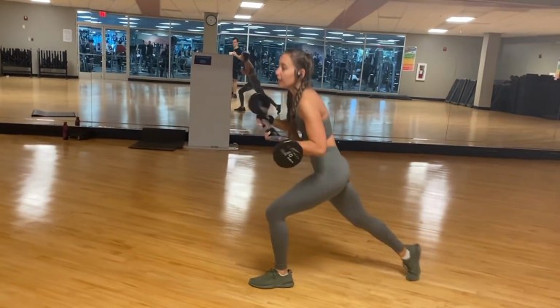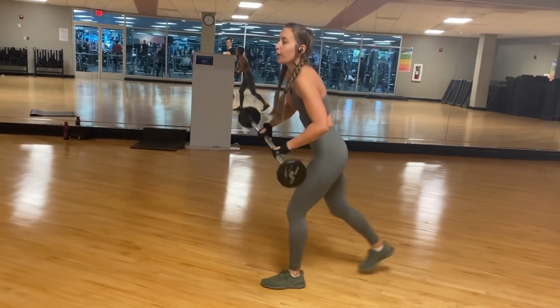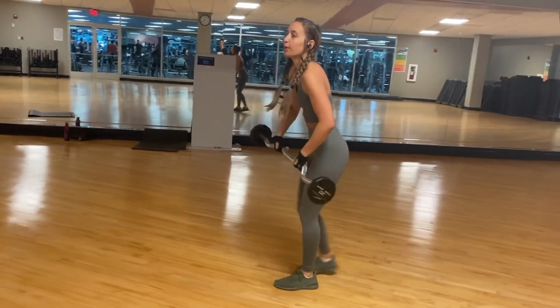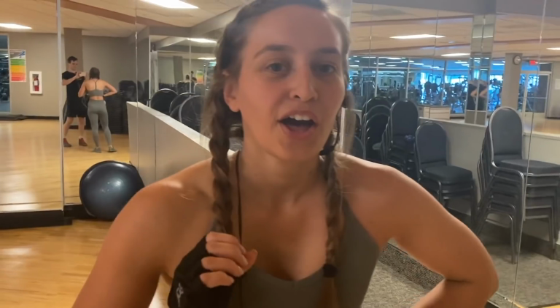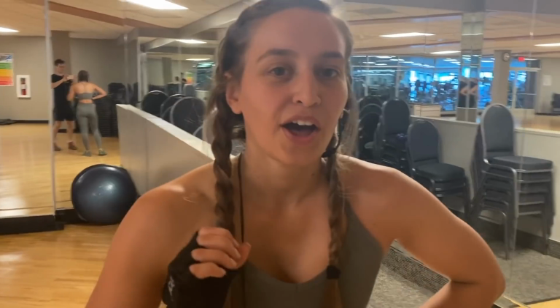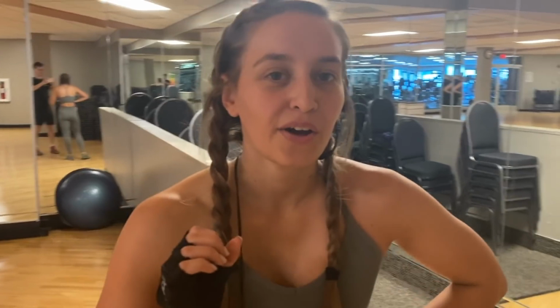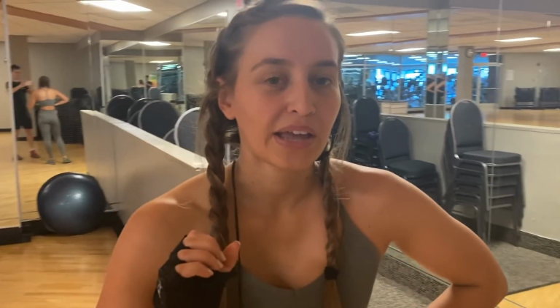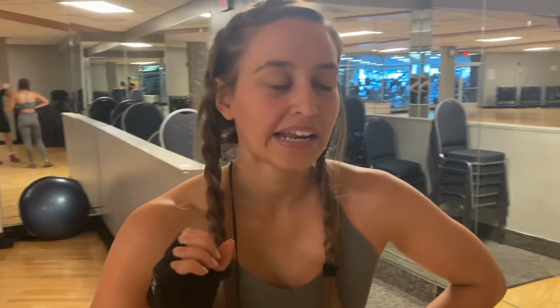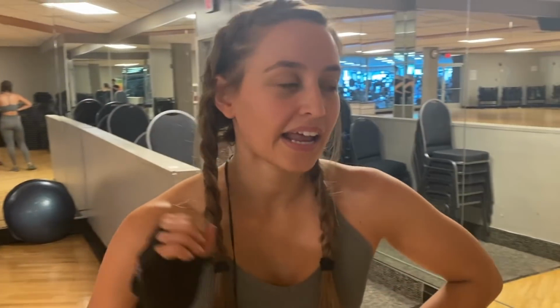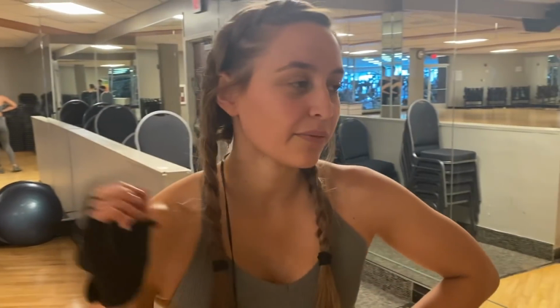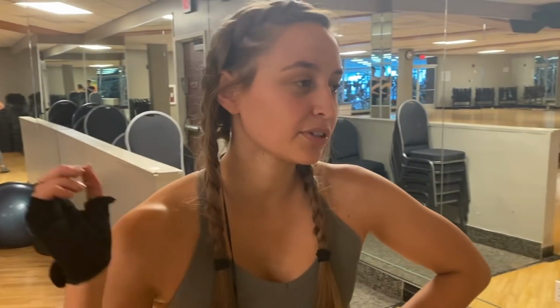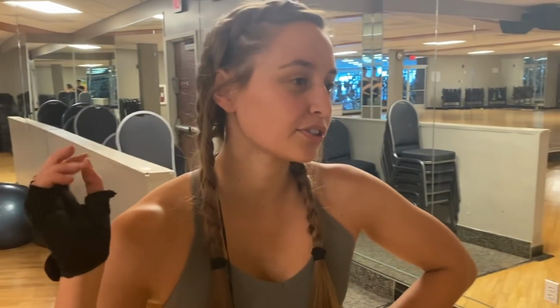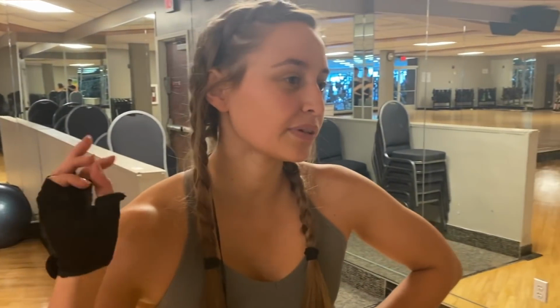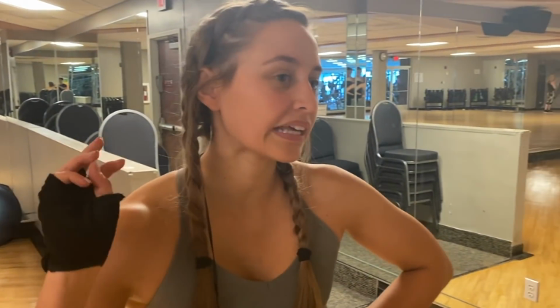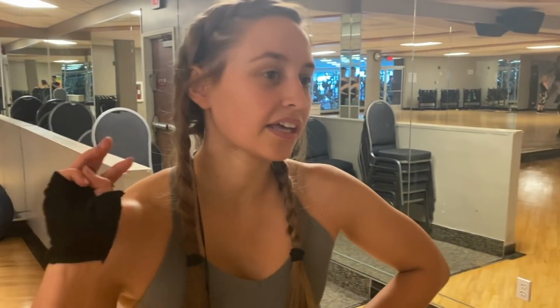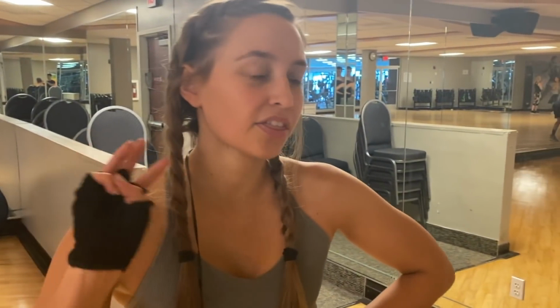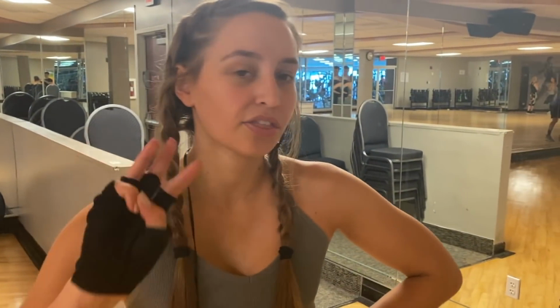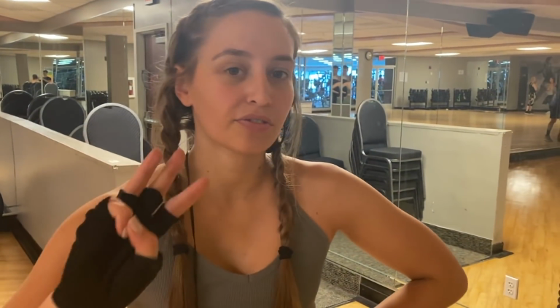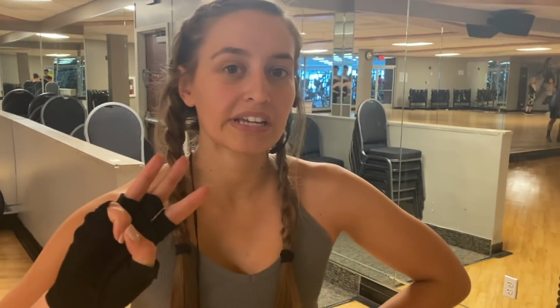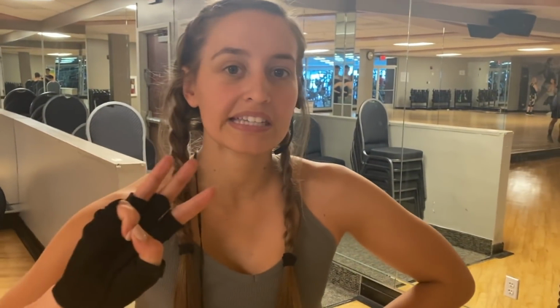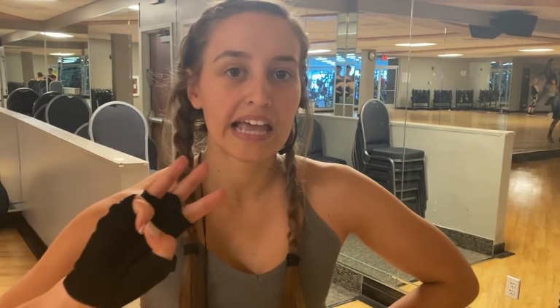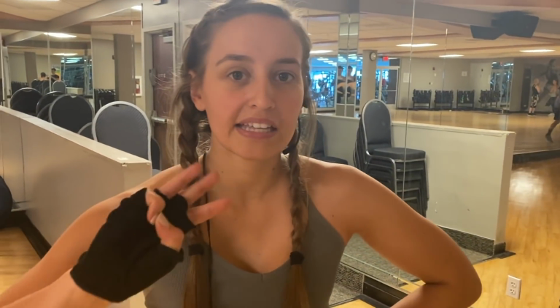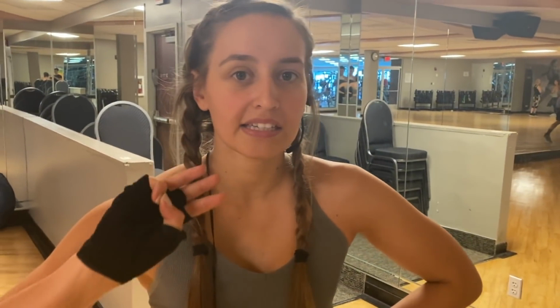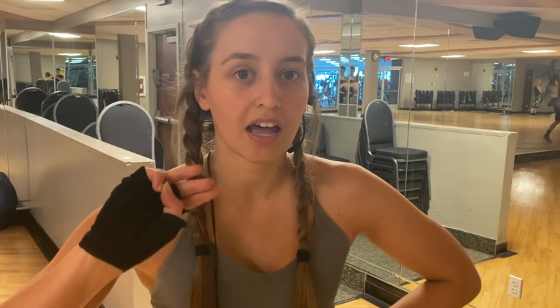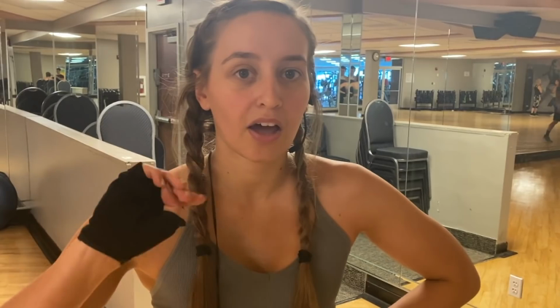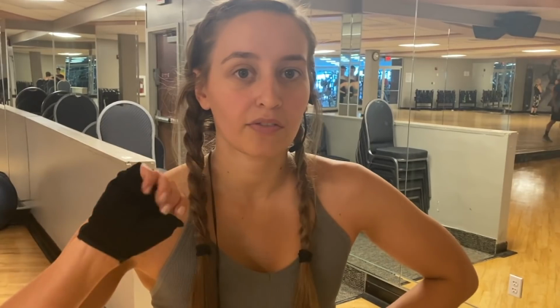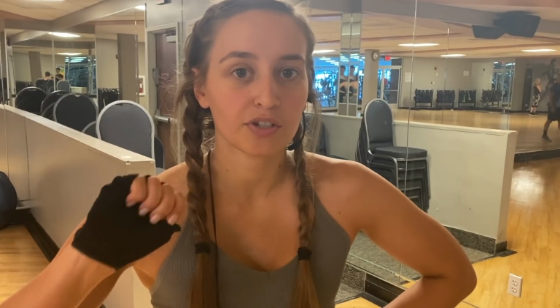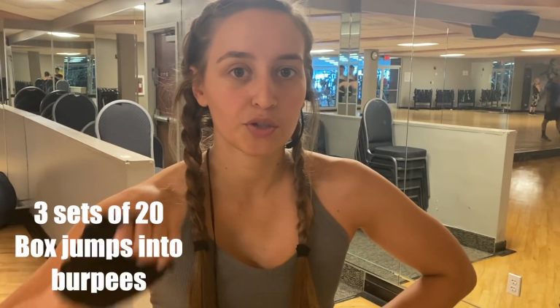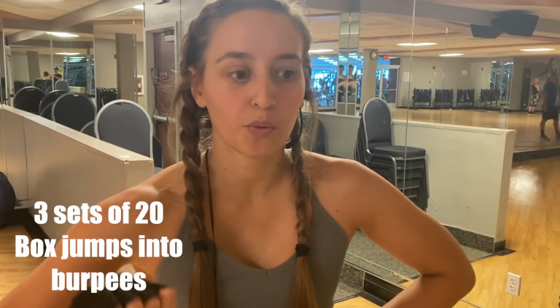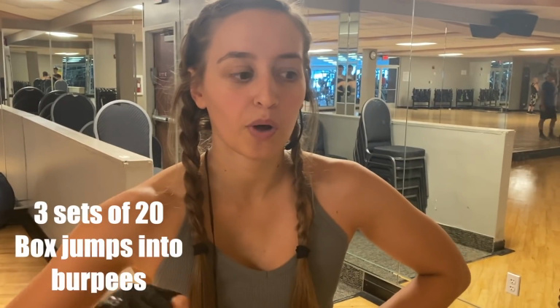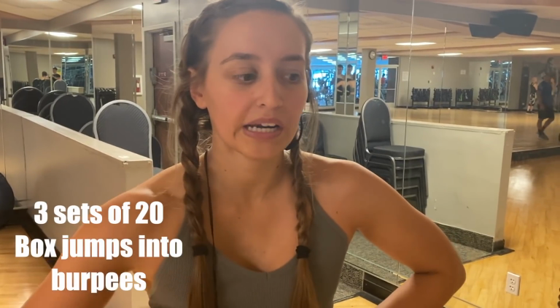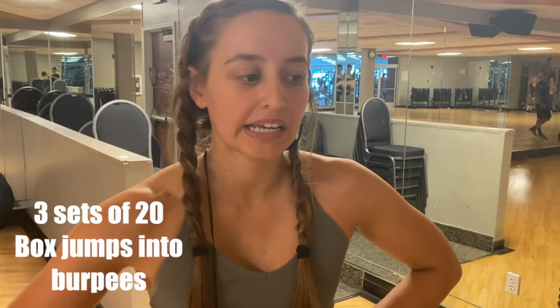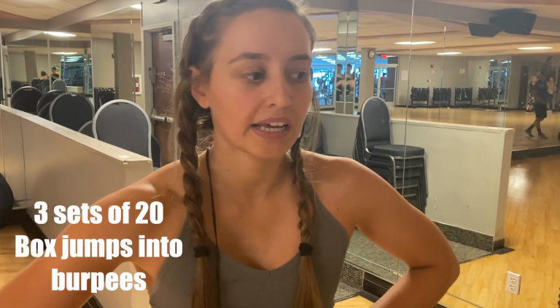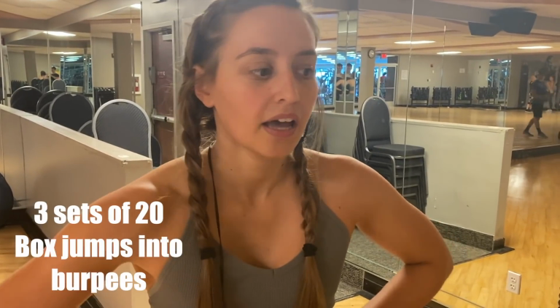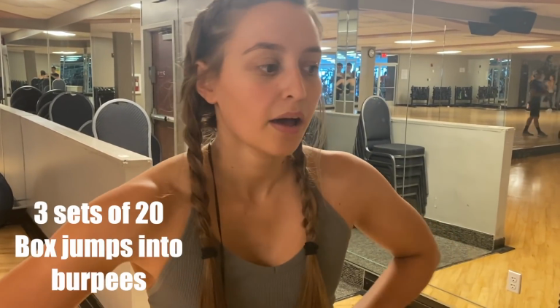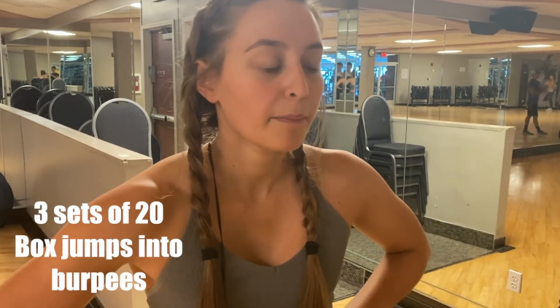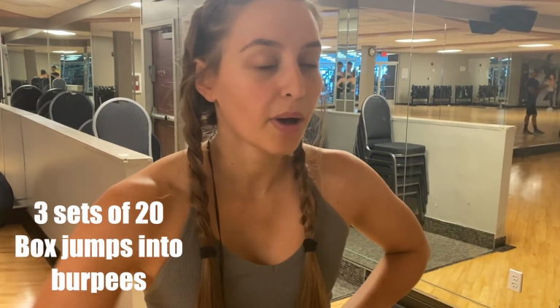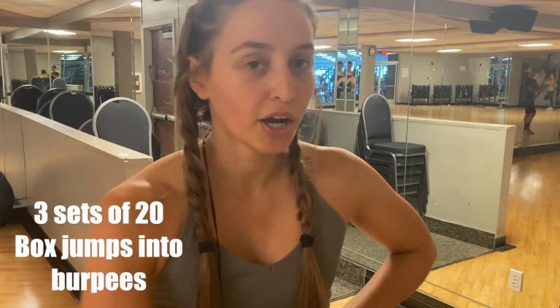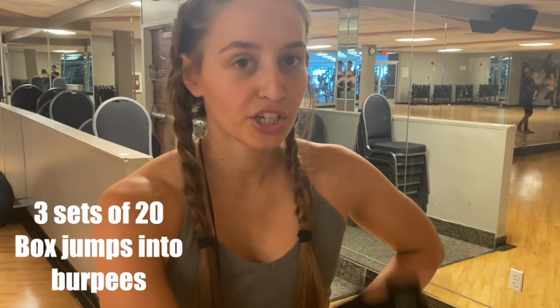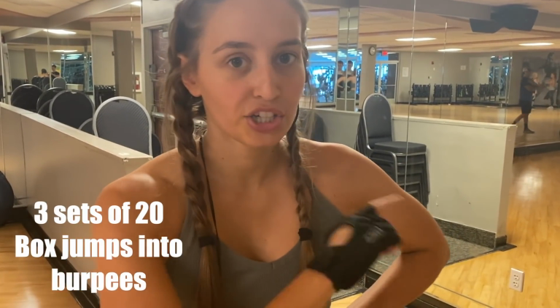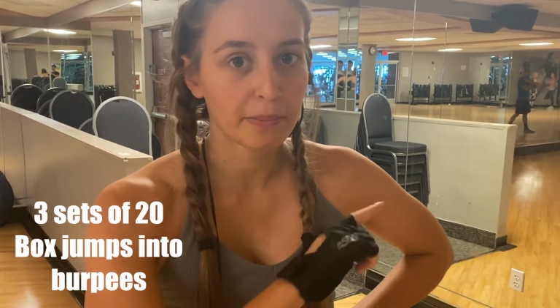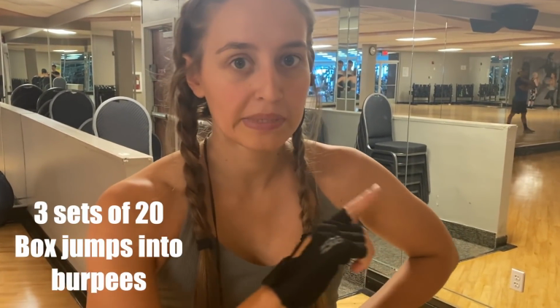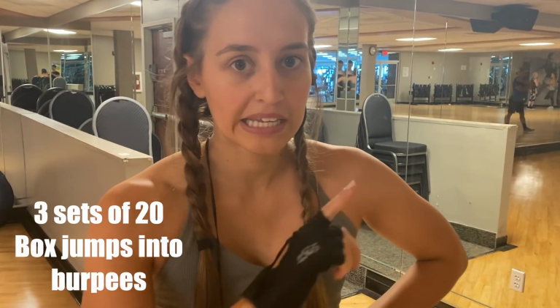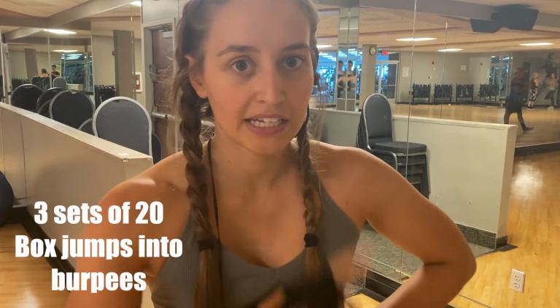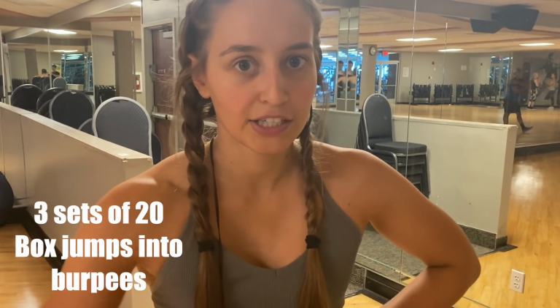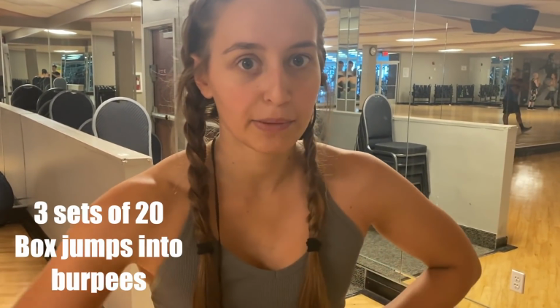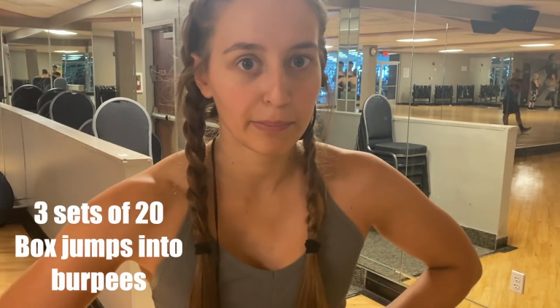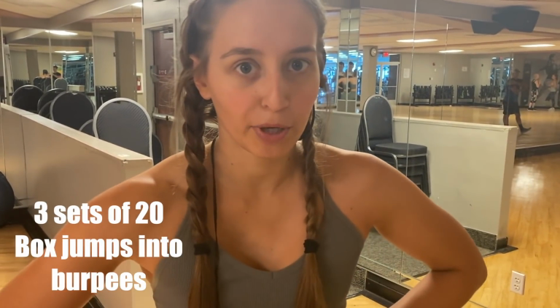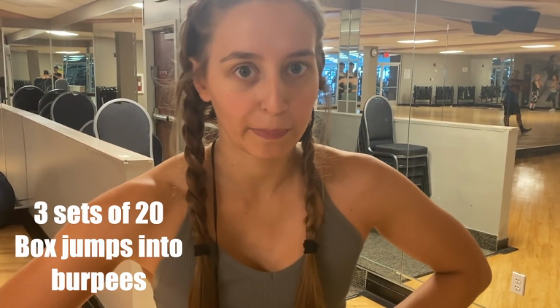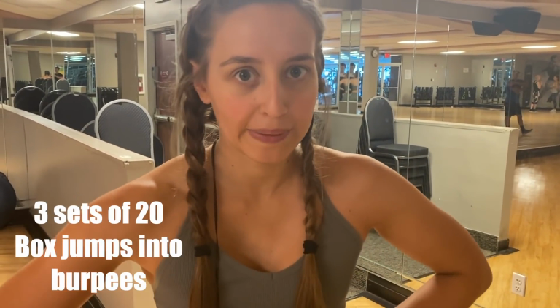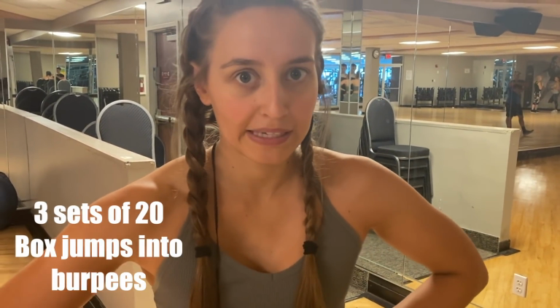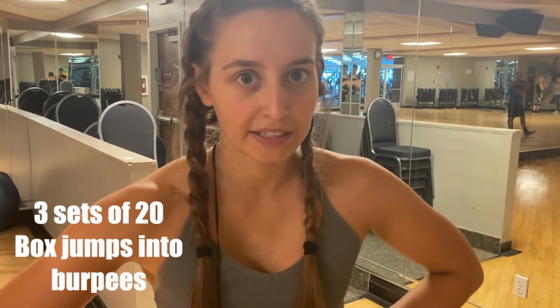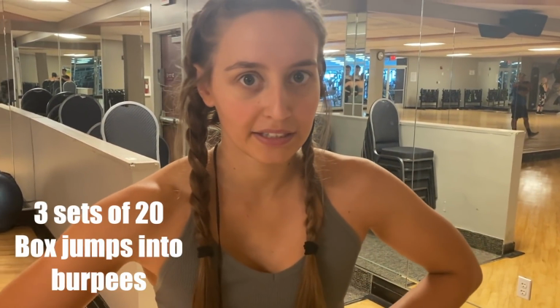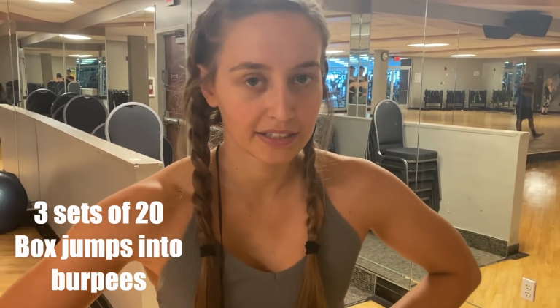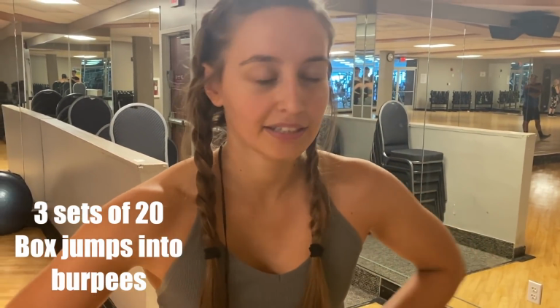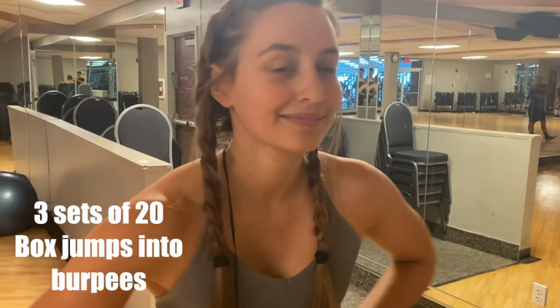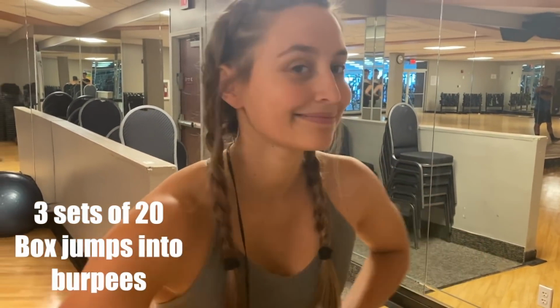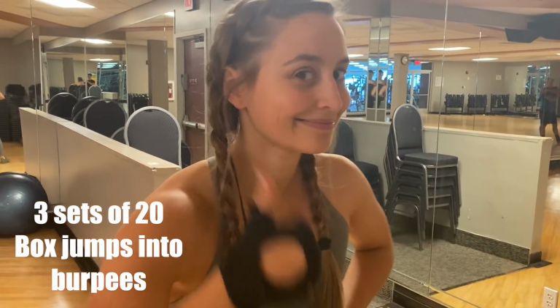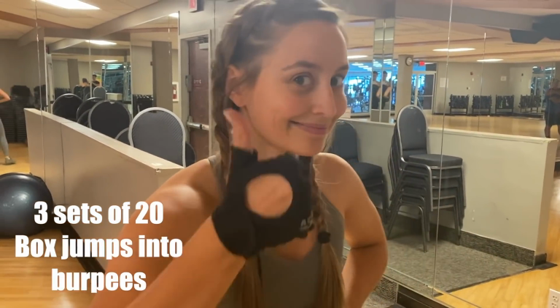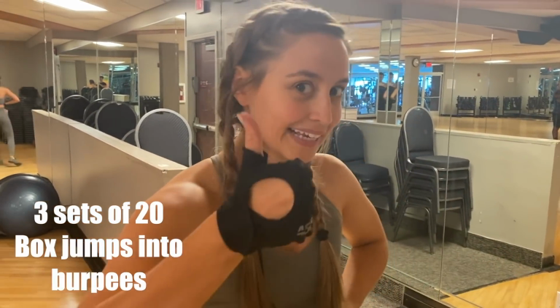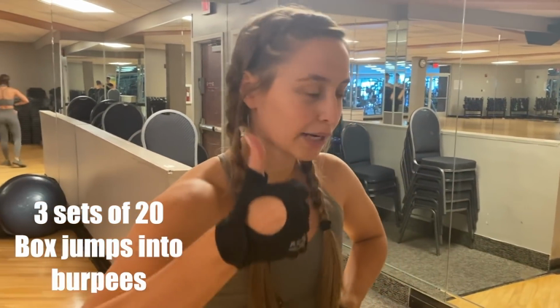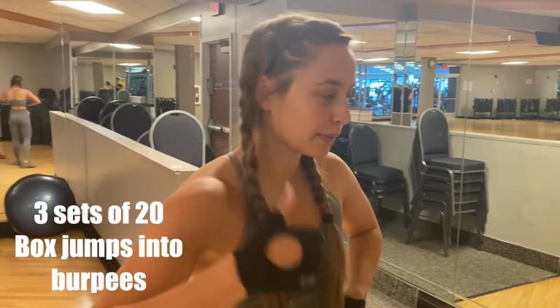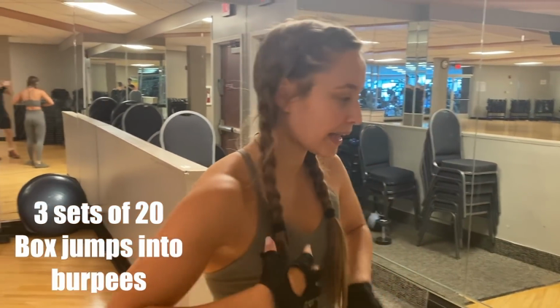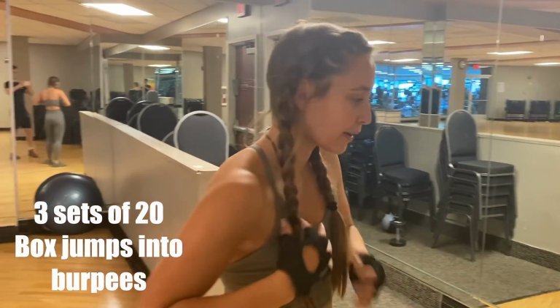Now we're doing three sets of 20 box jumps and burpees — here we go!